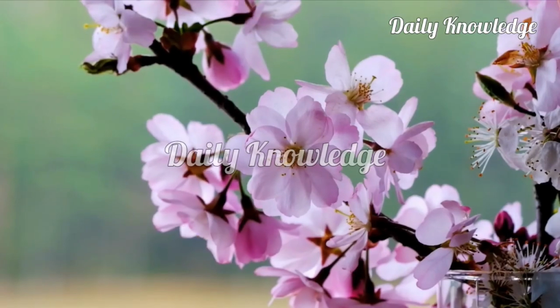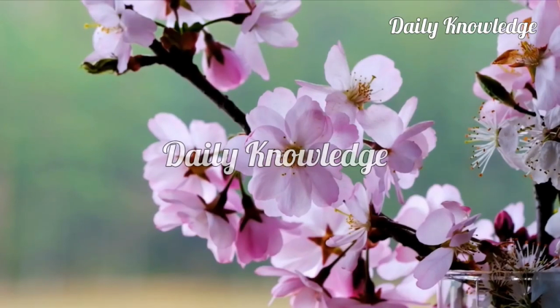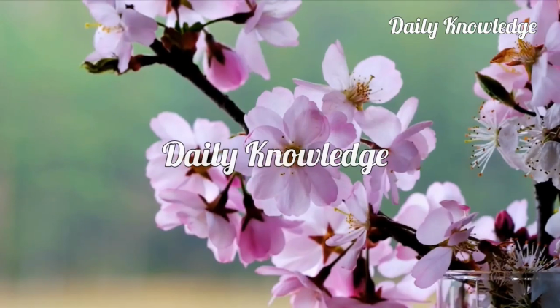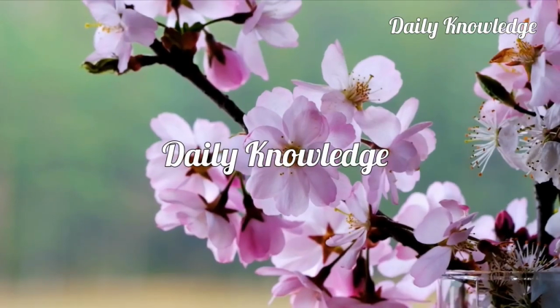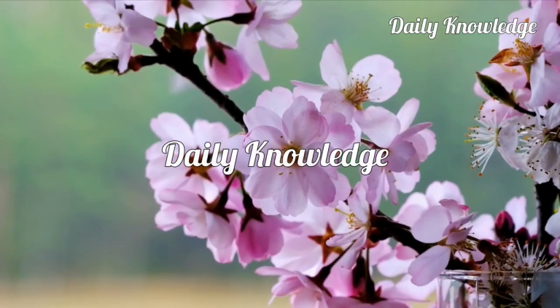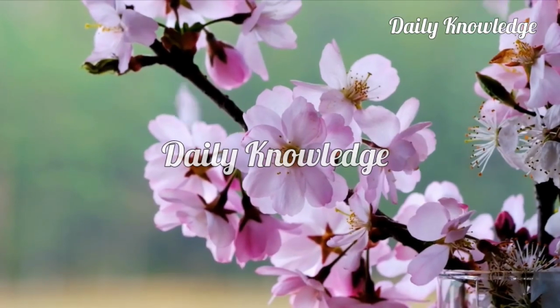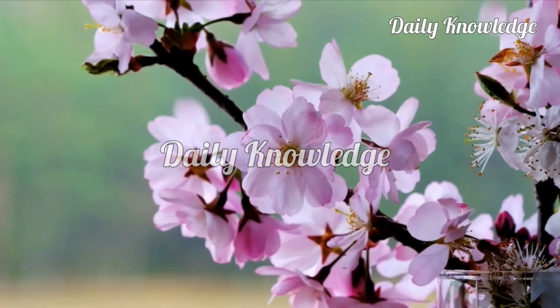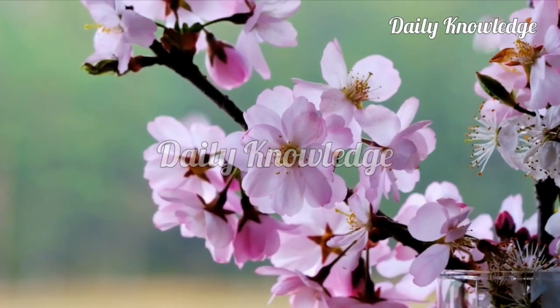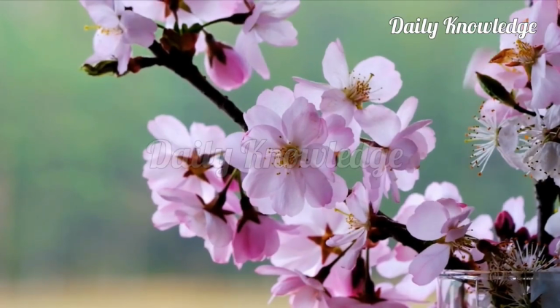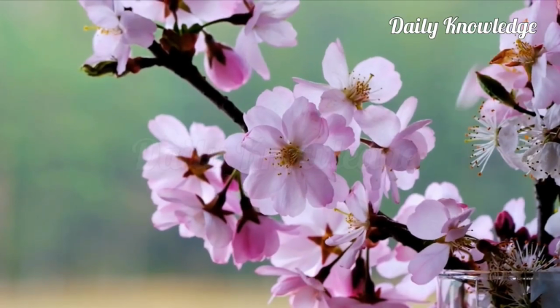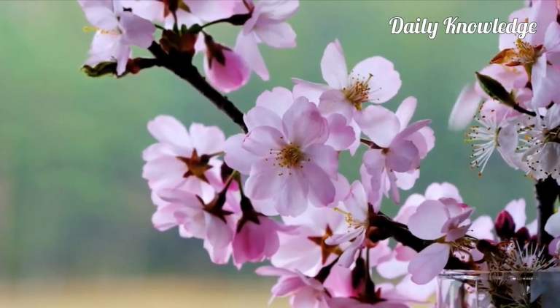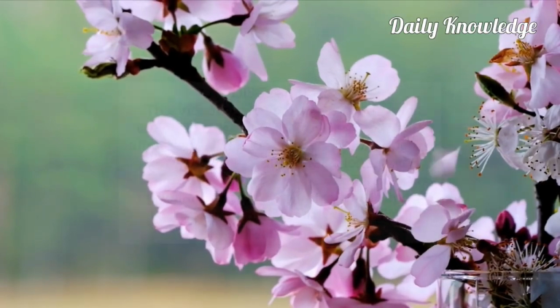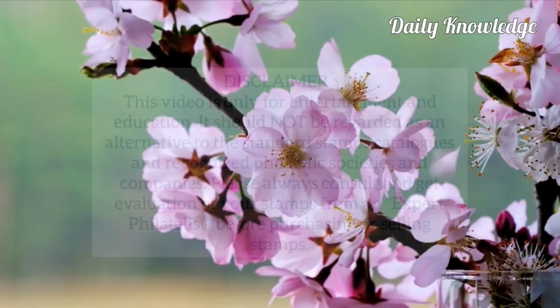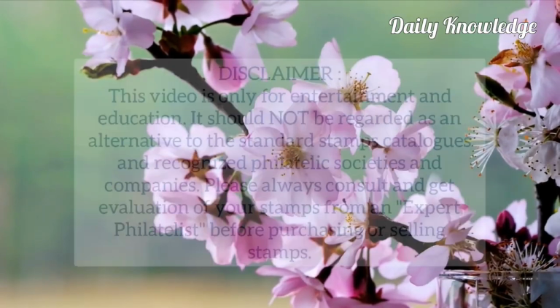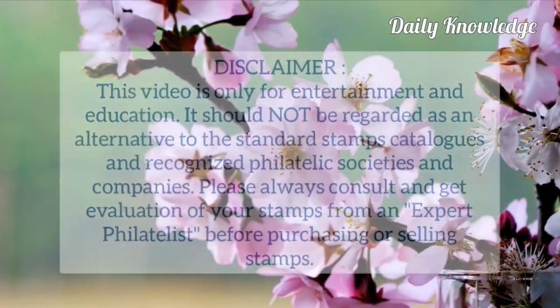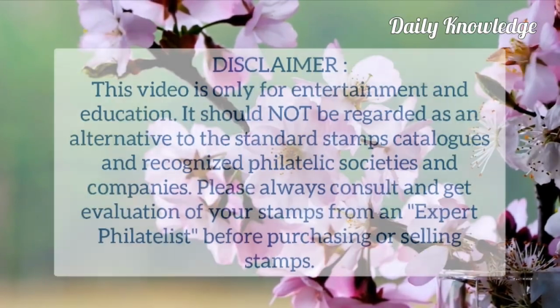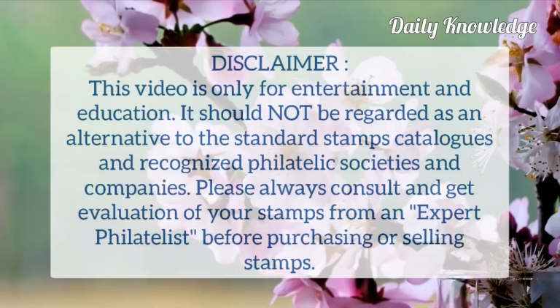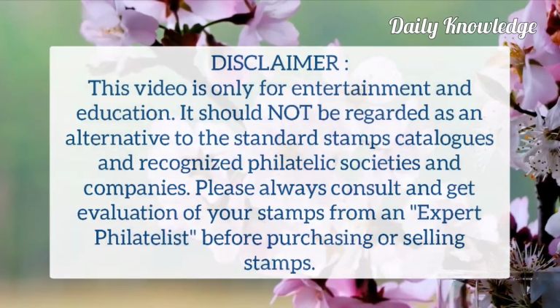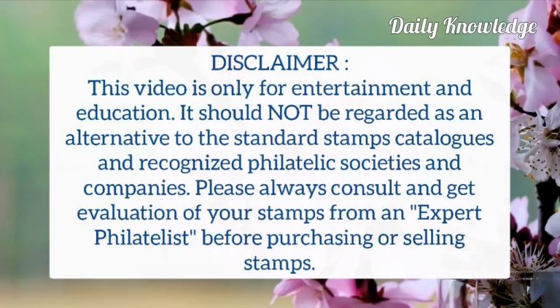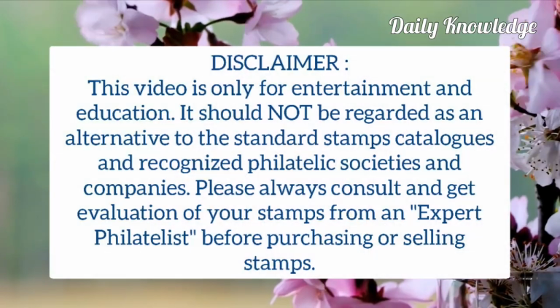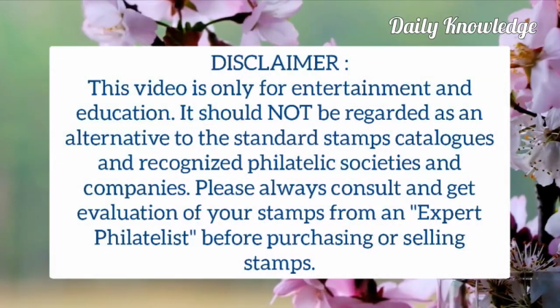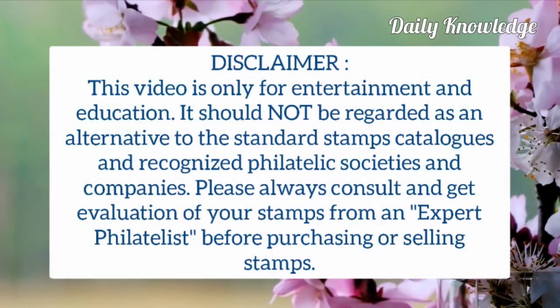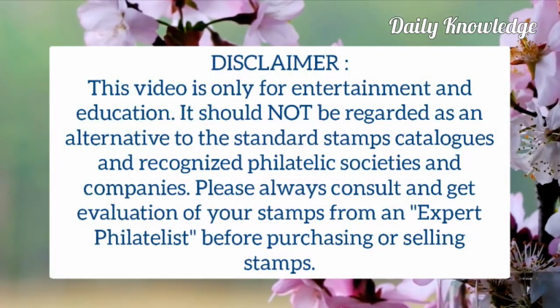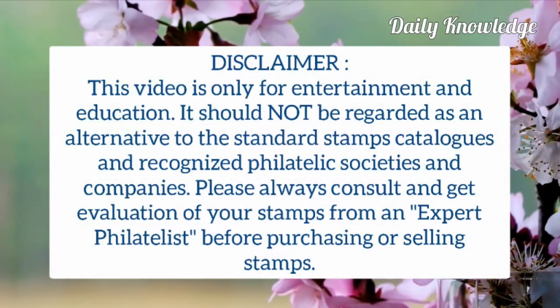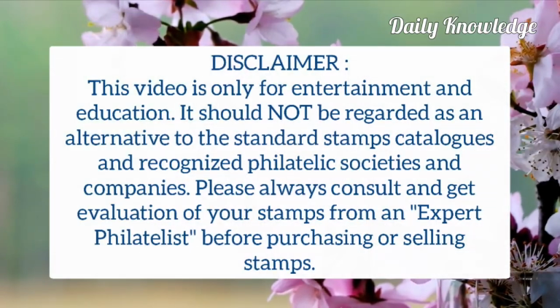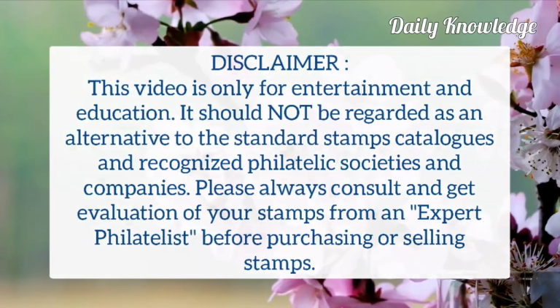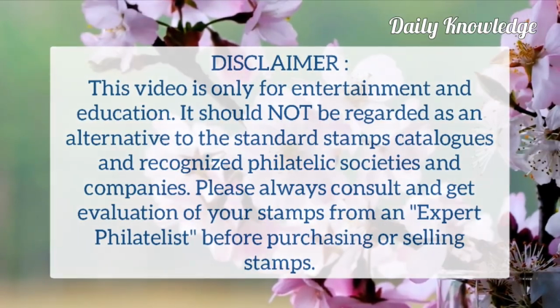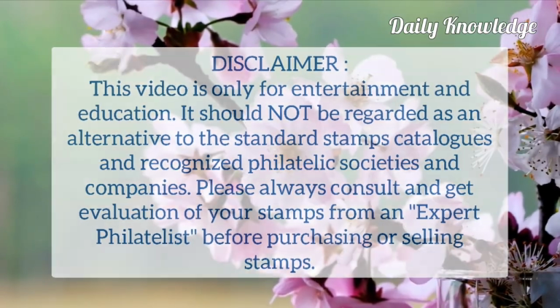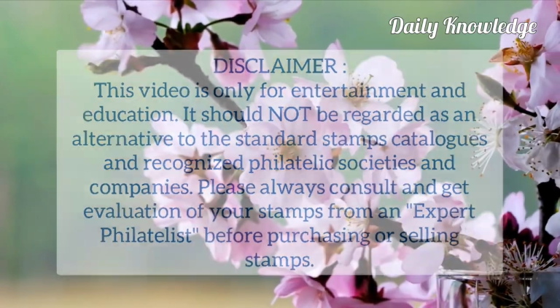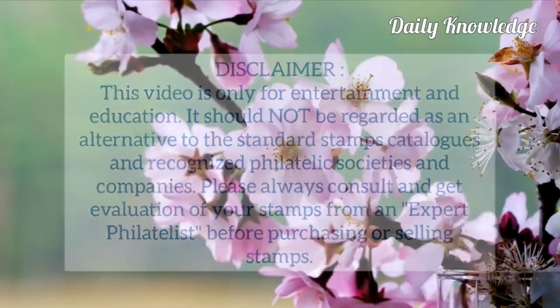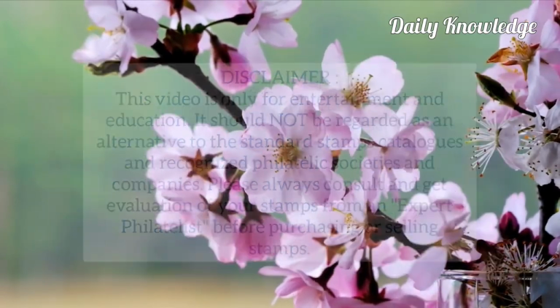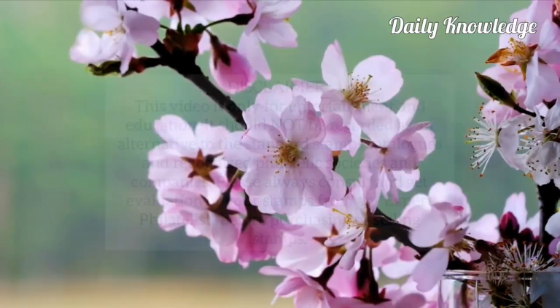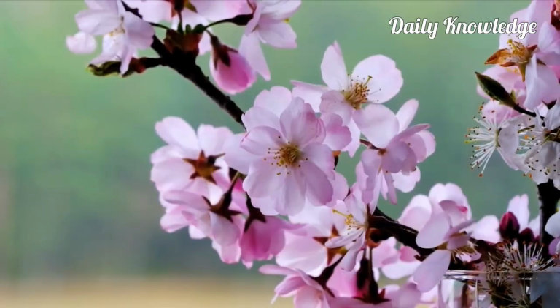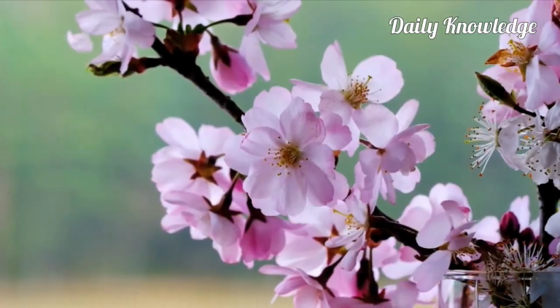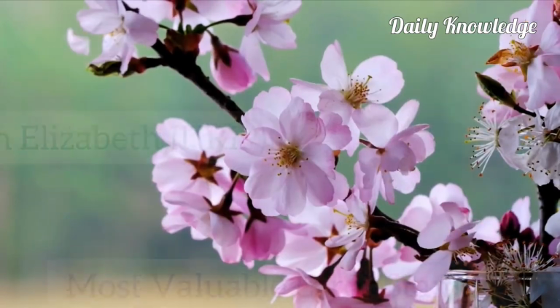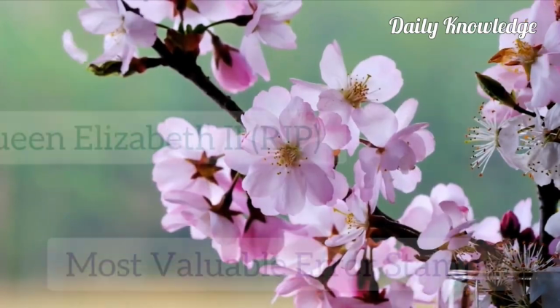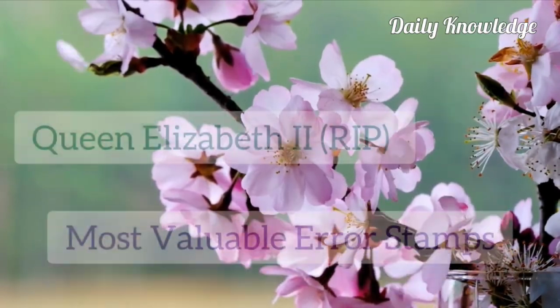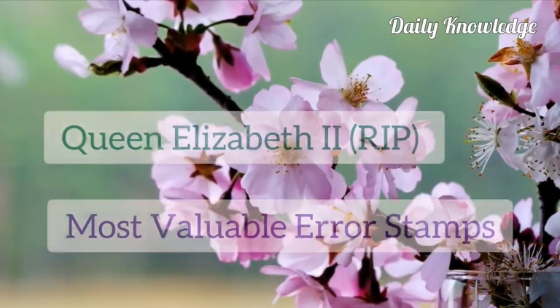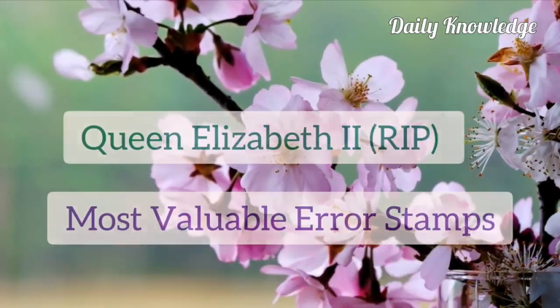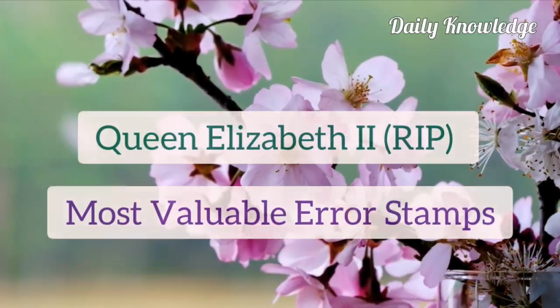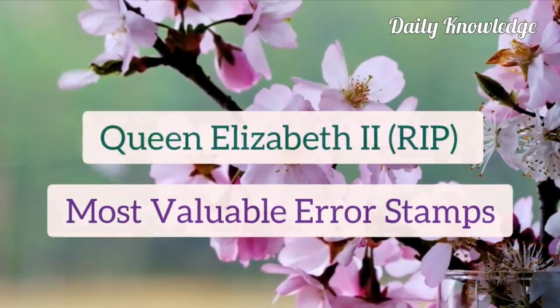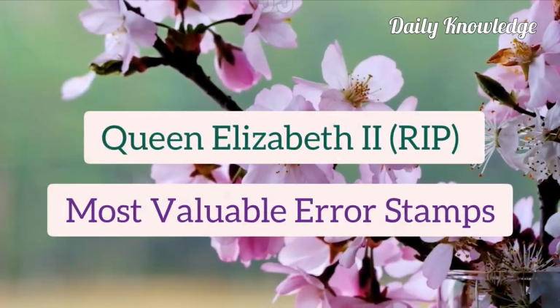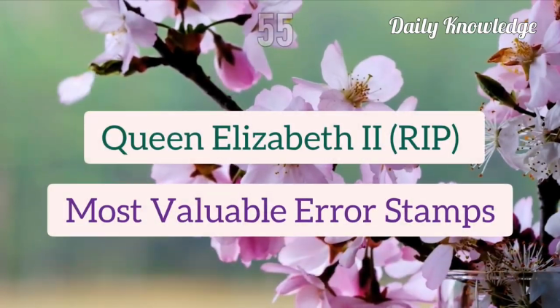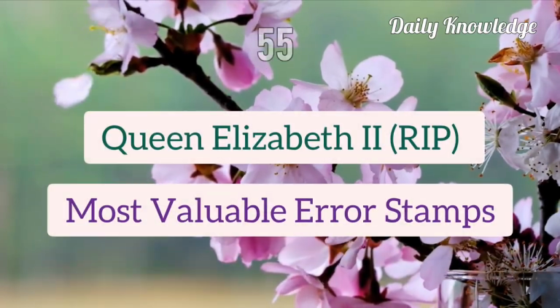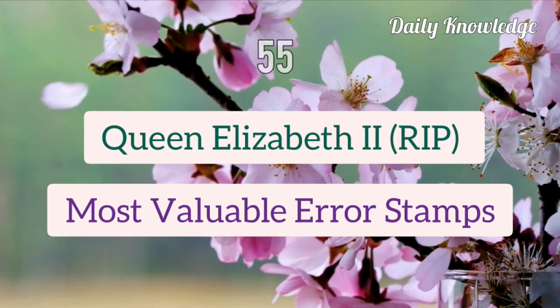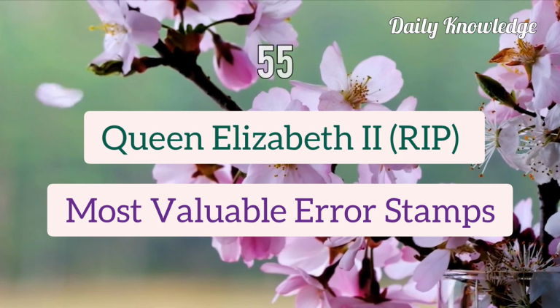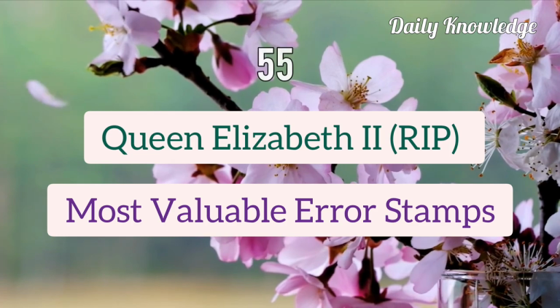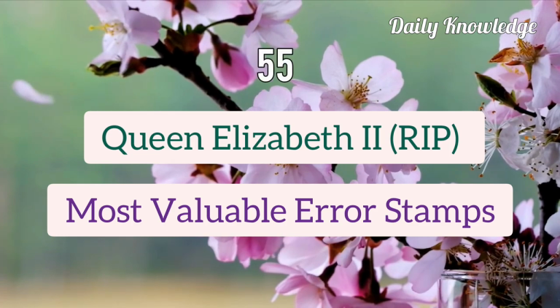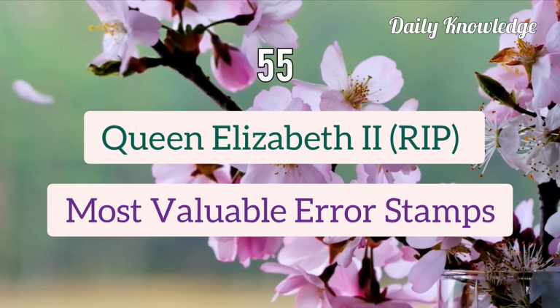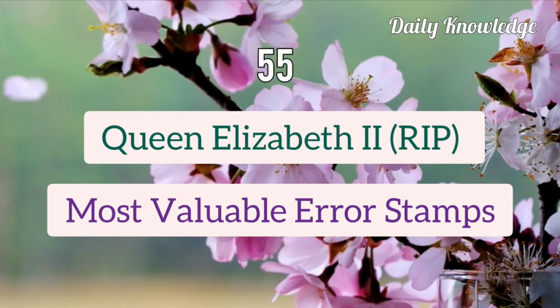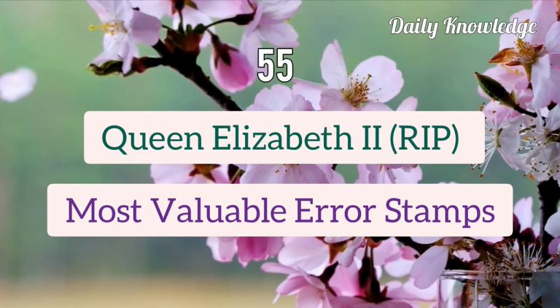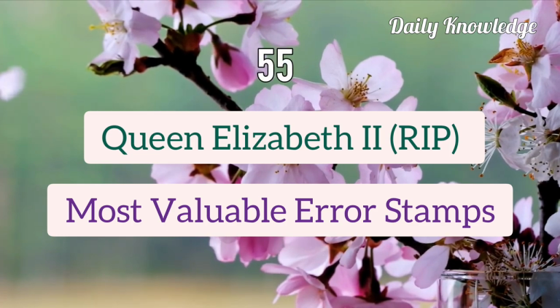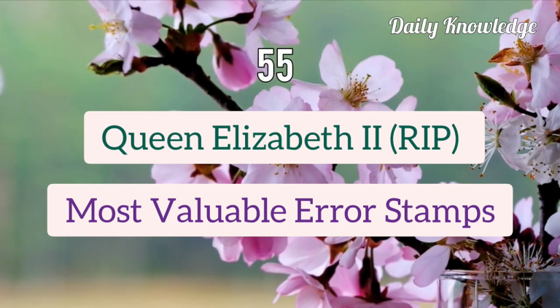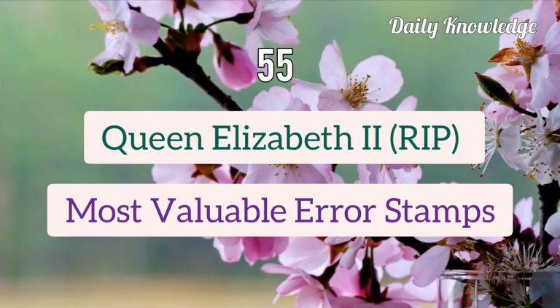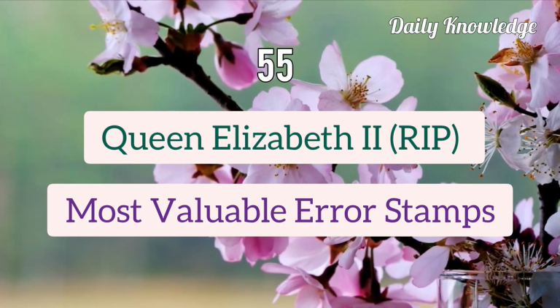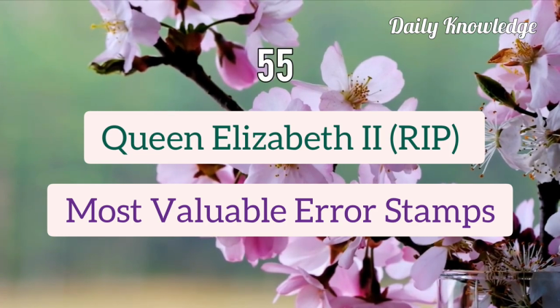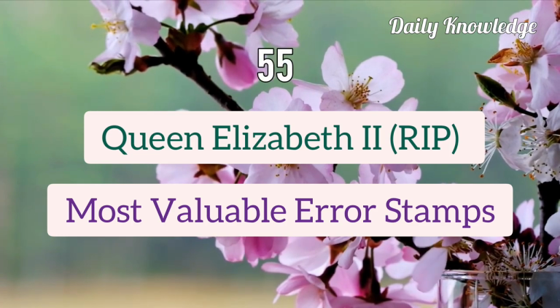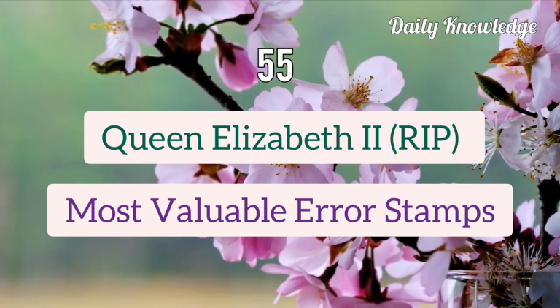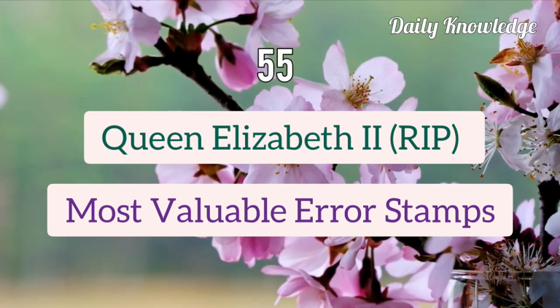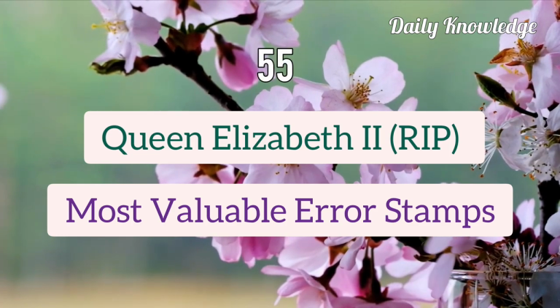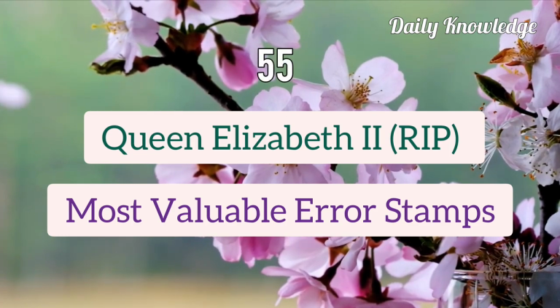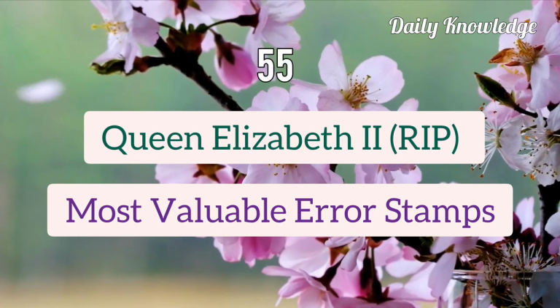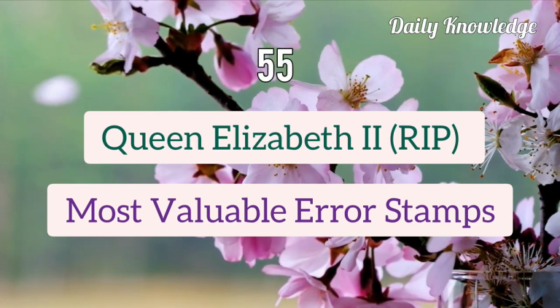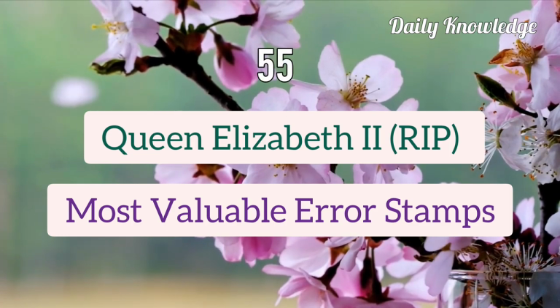Hello everyone, welcome to Daily Knowledge. This video is about the most valuable error stamps of Queen Elizabeth II.